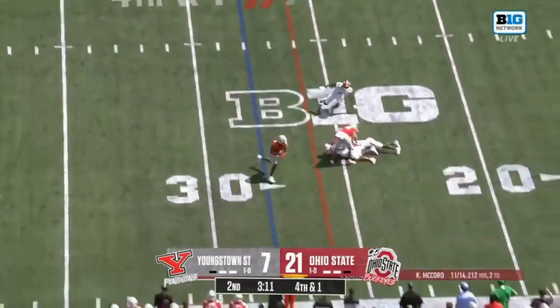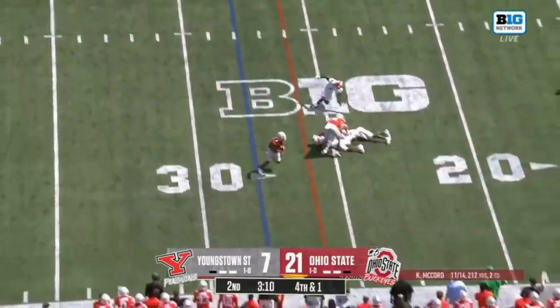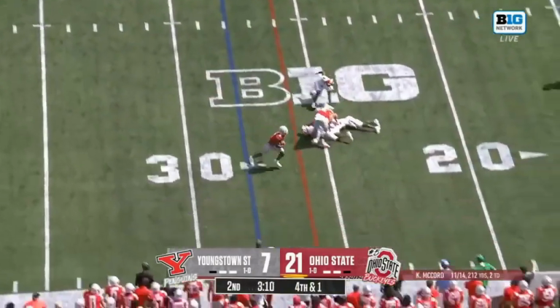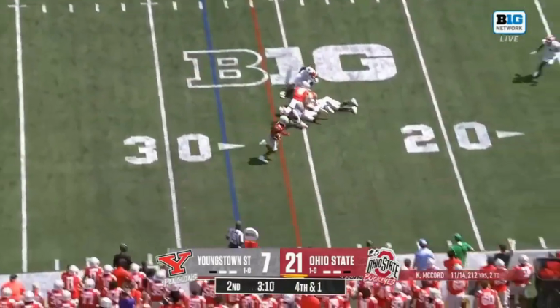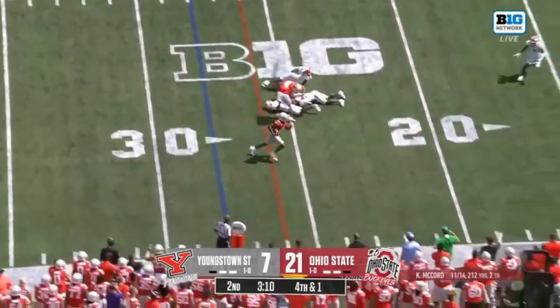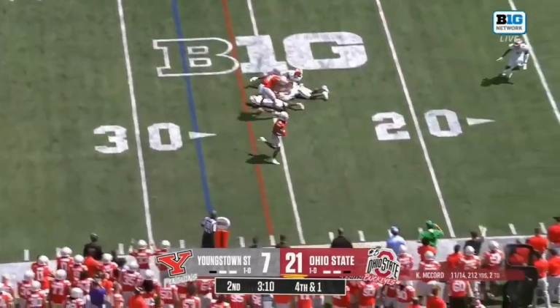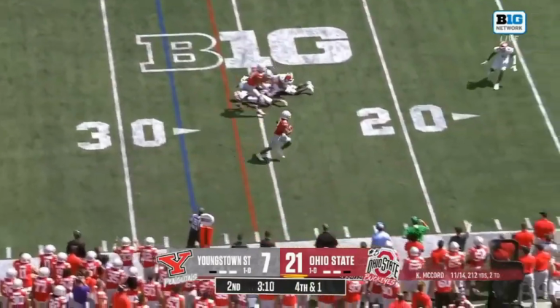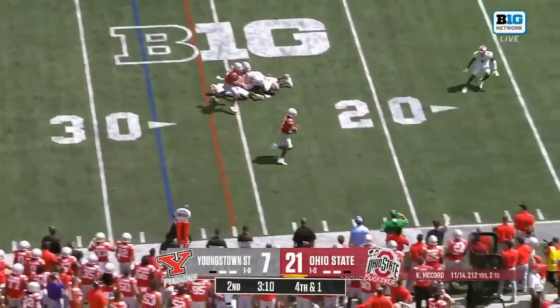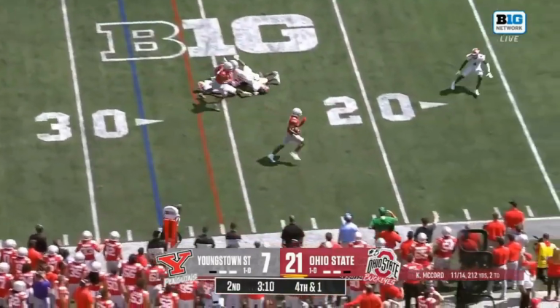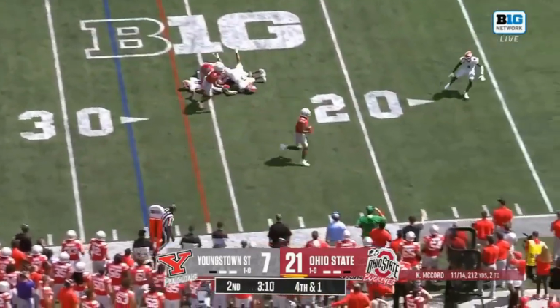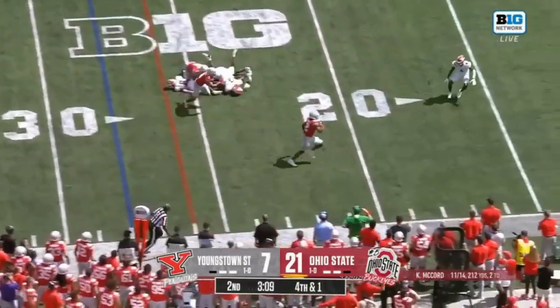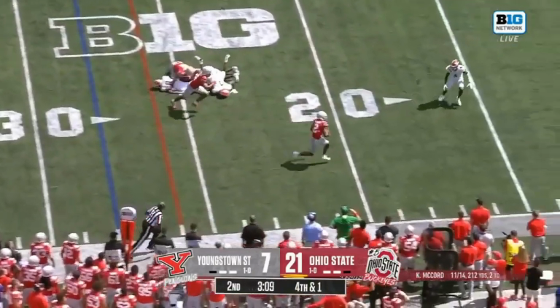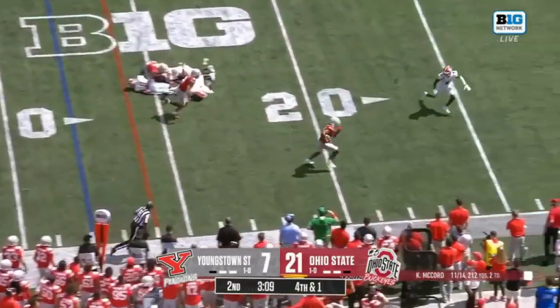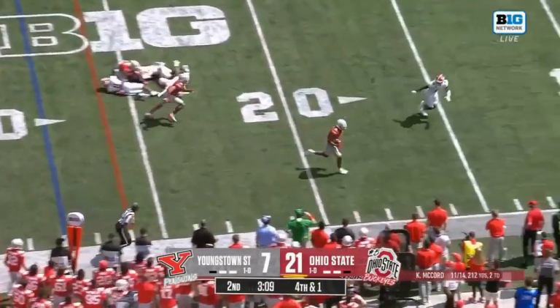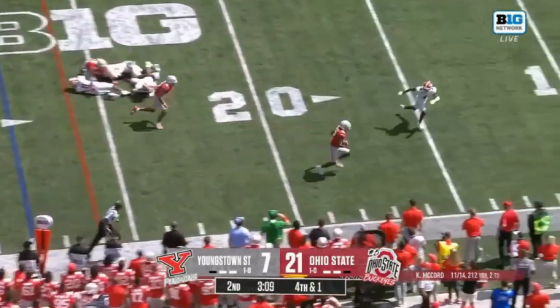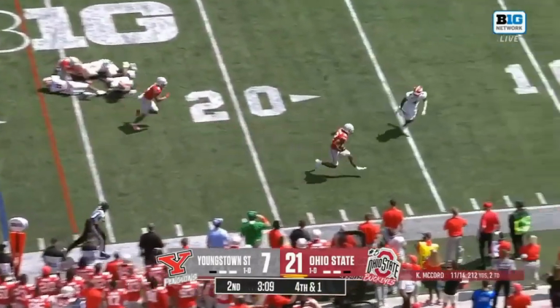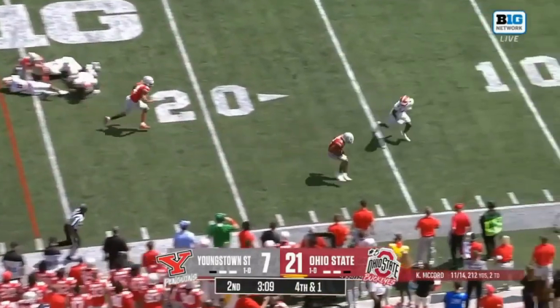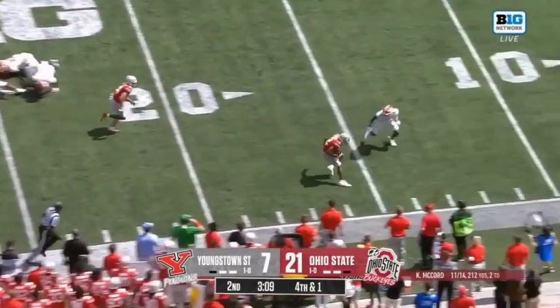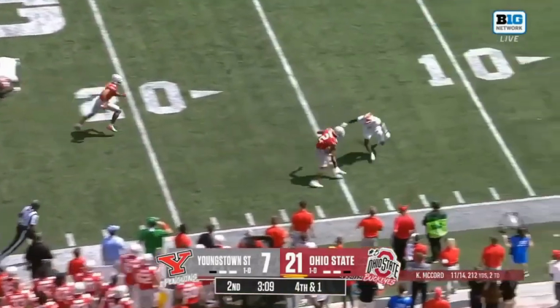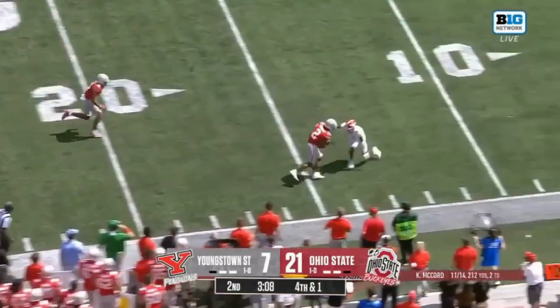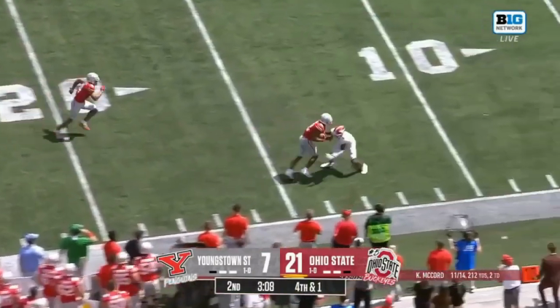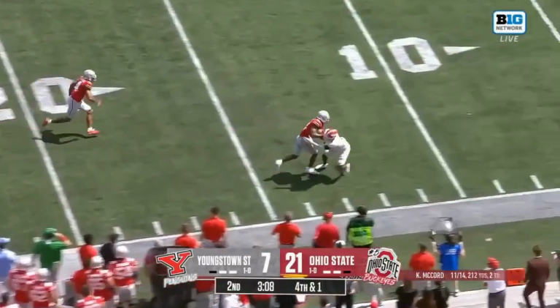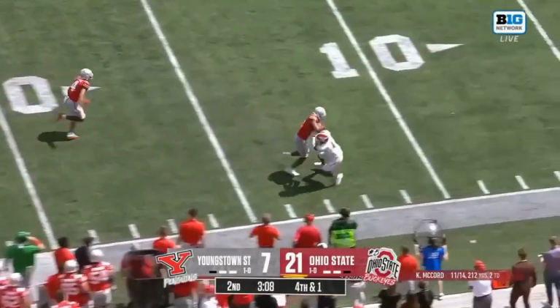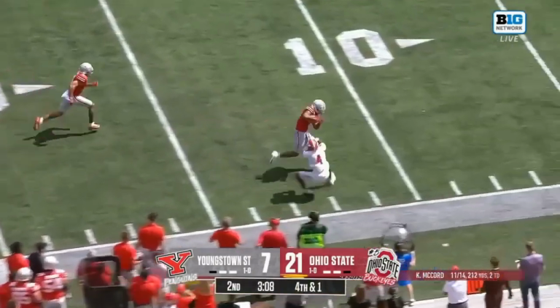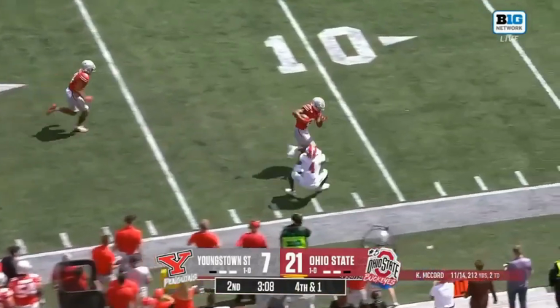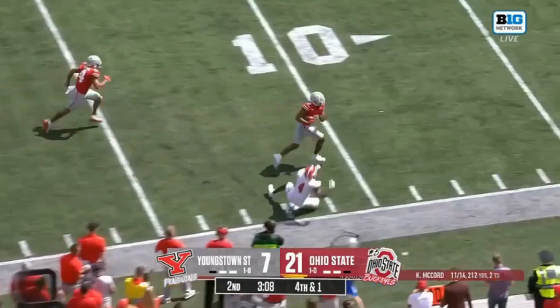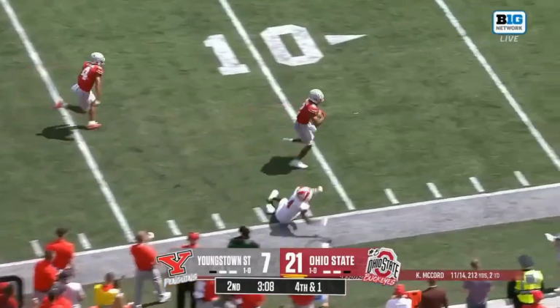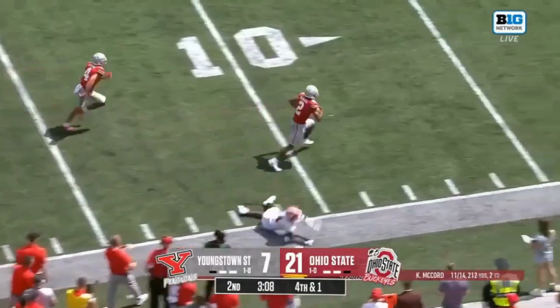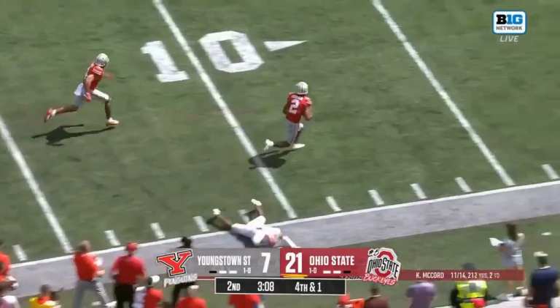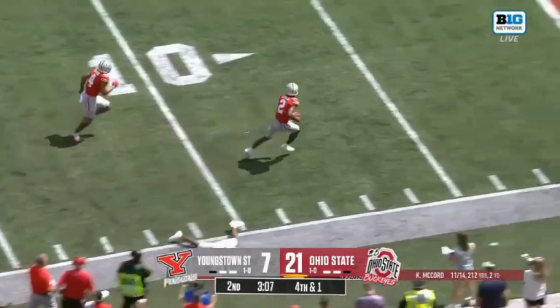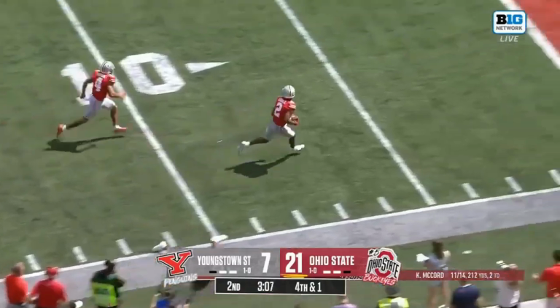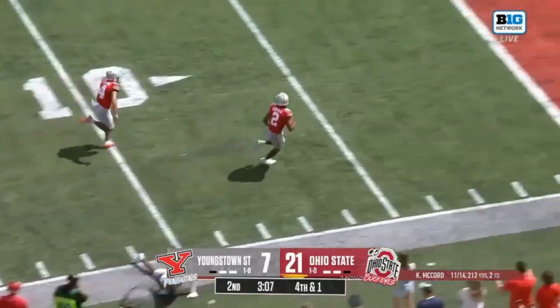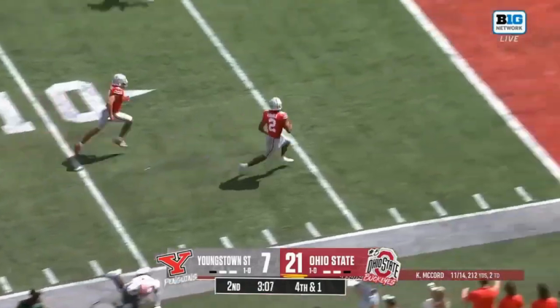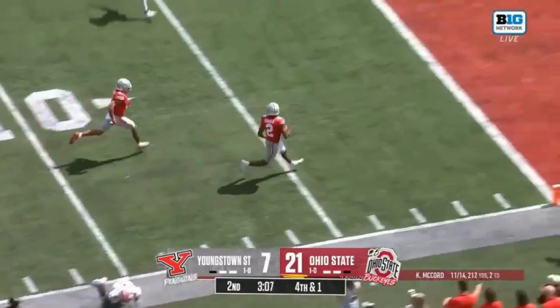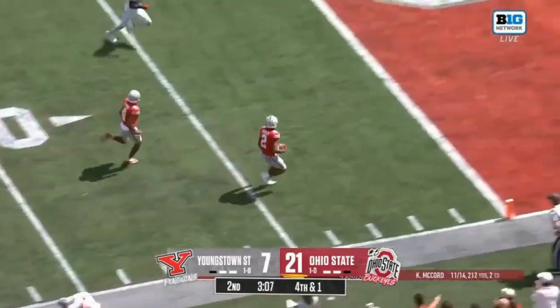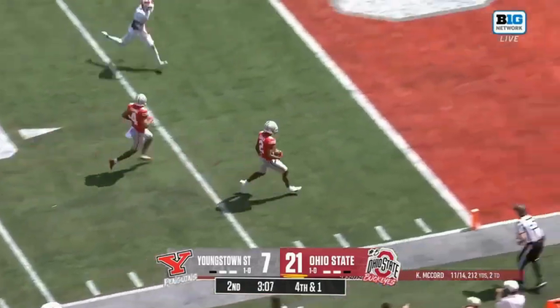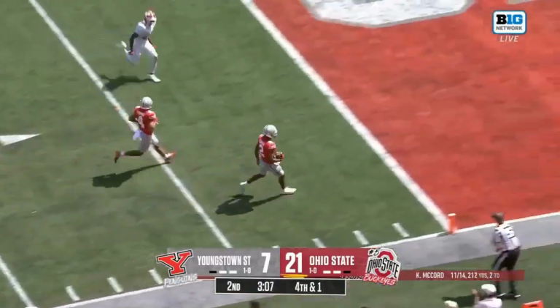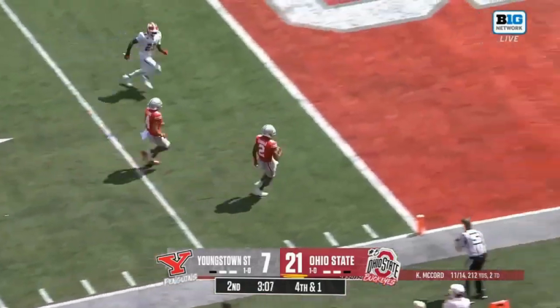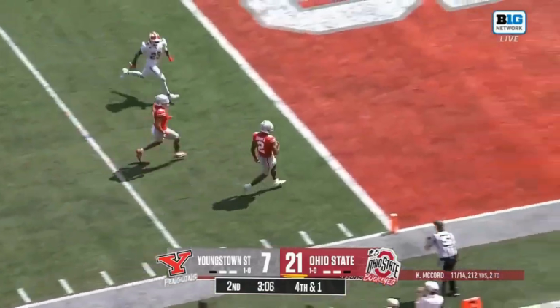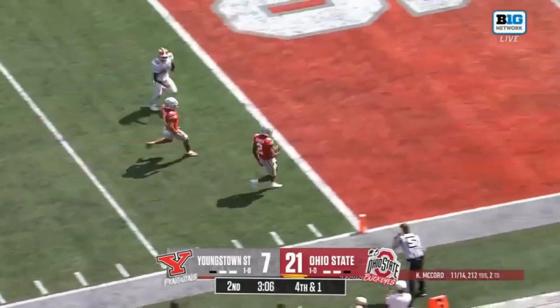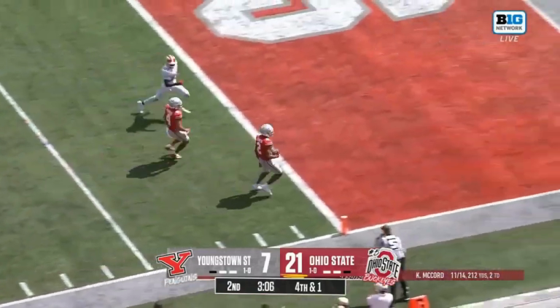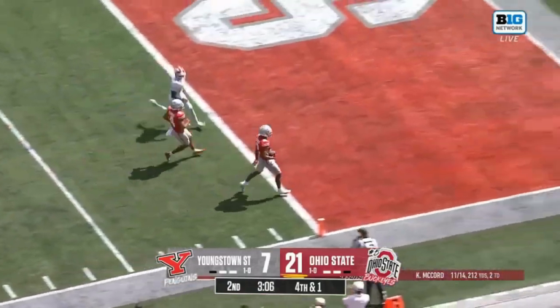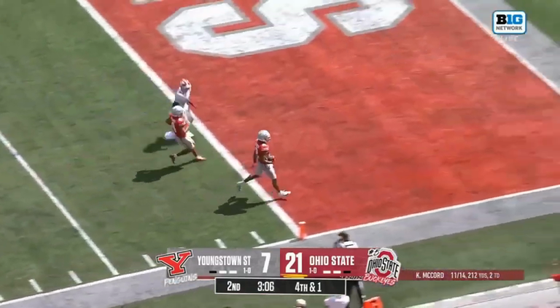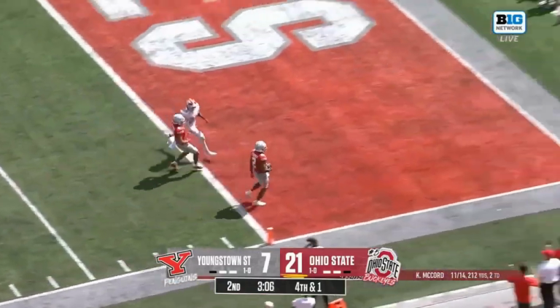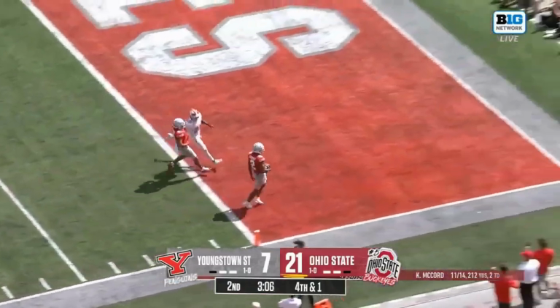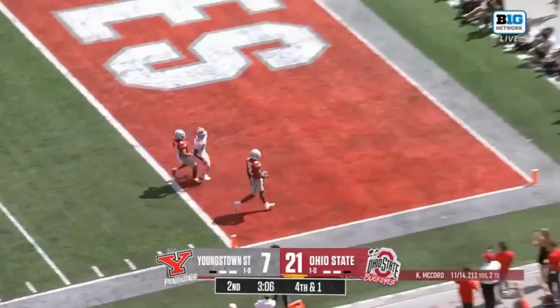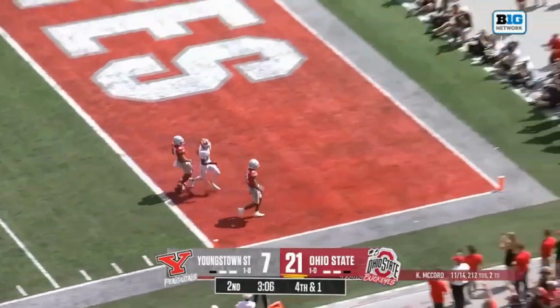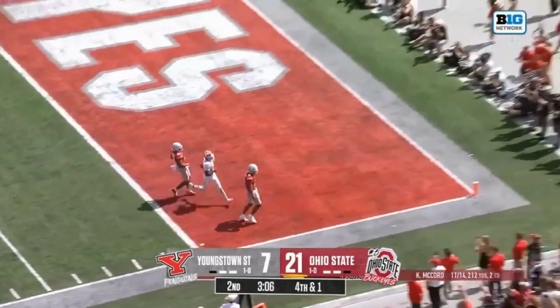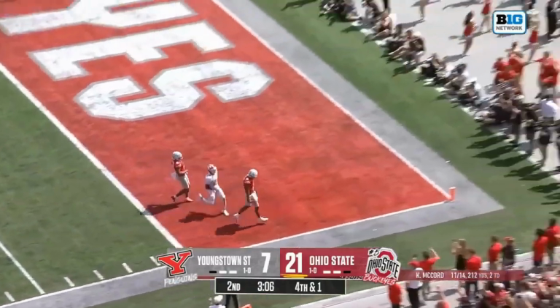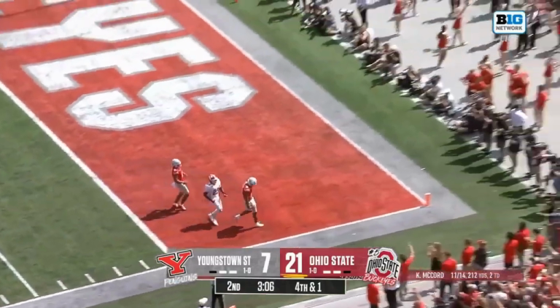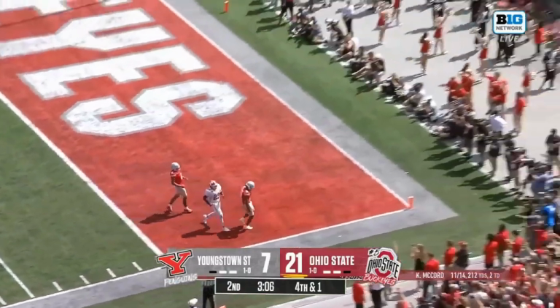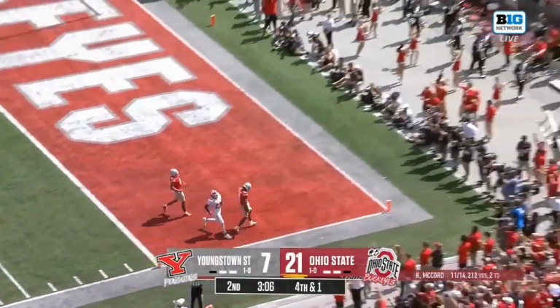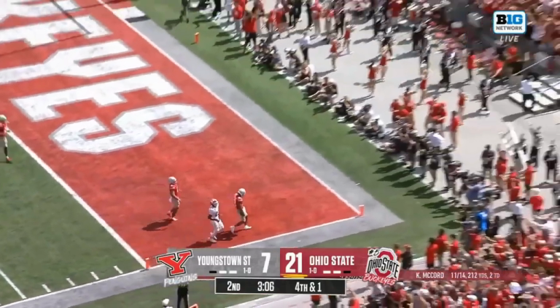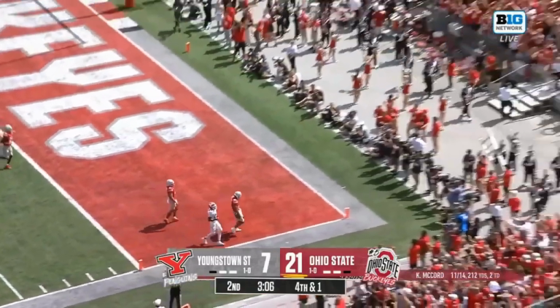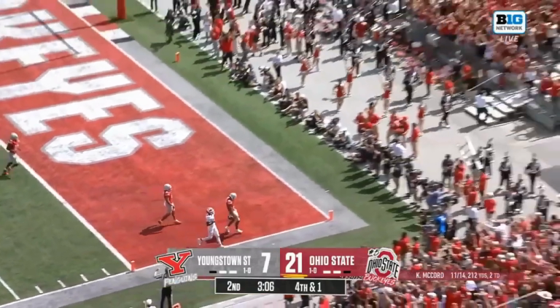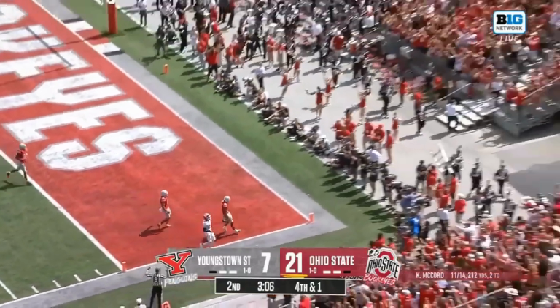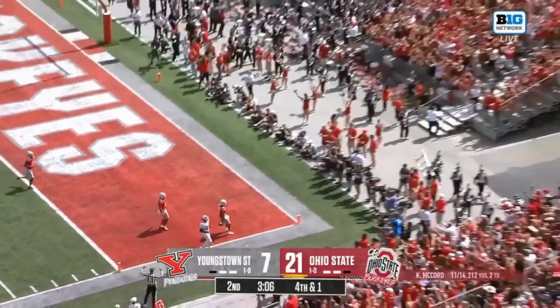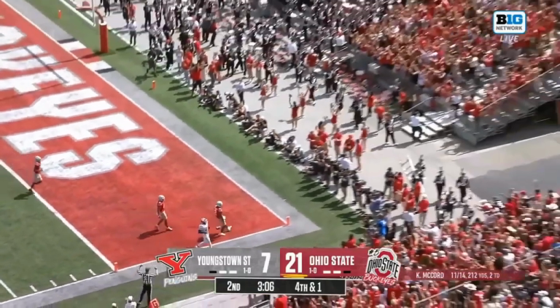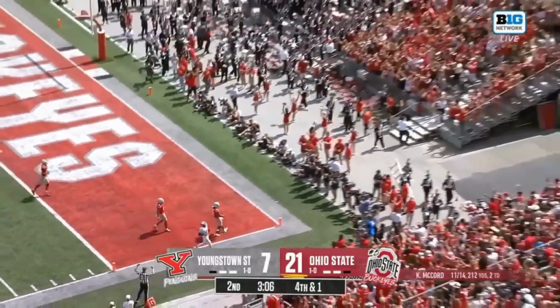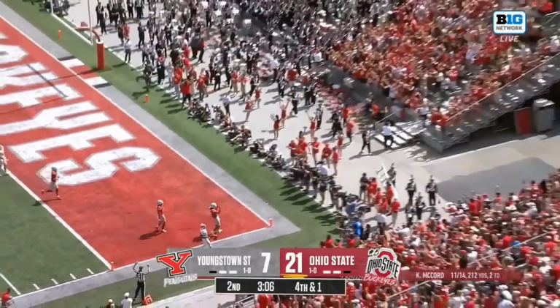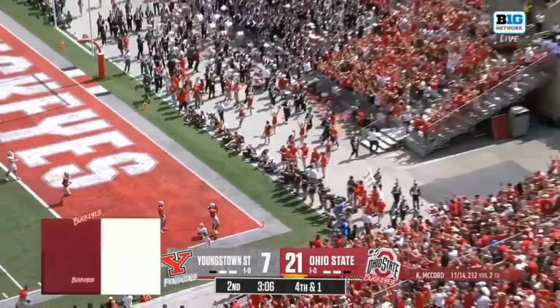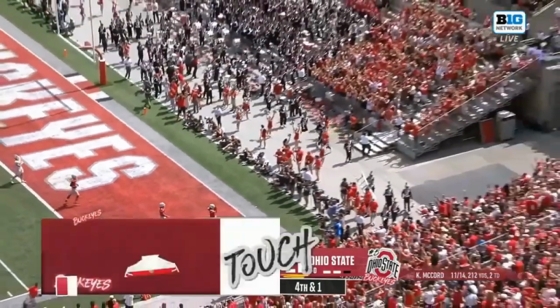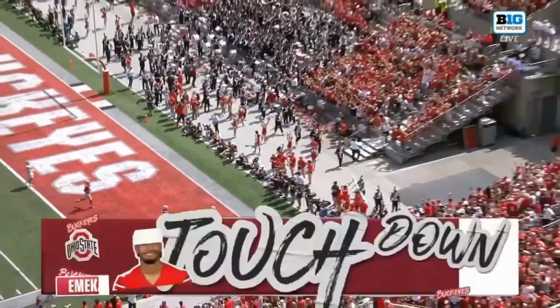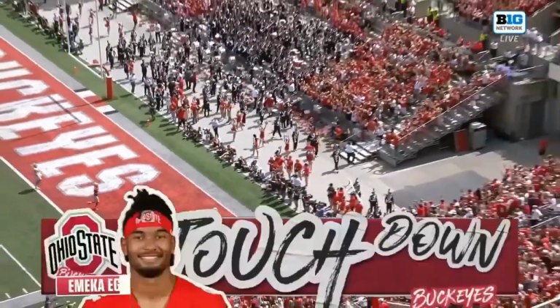Abuka, first down, inside of the 20, out of speed, Abuka, touchdown Ohio State.